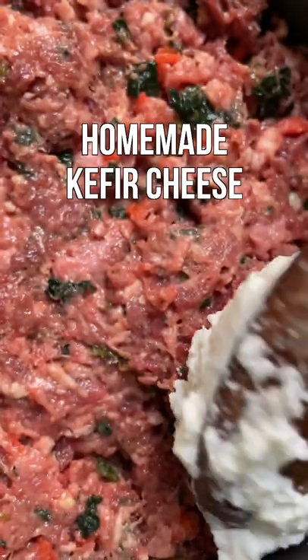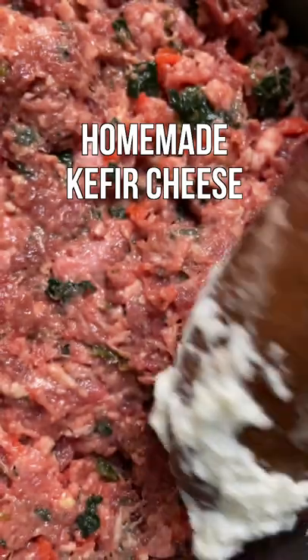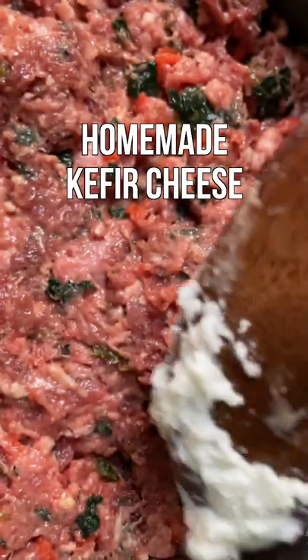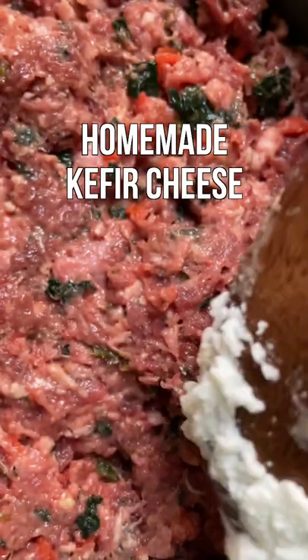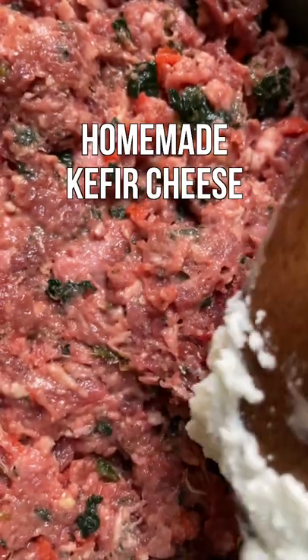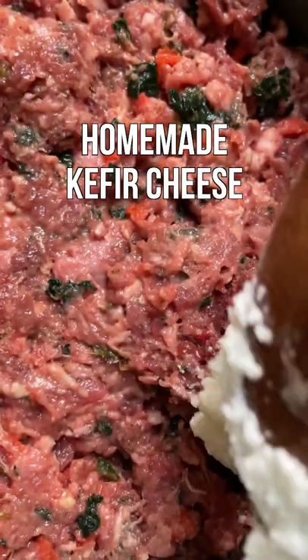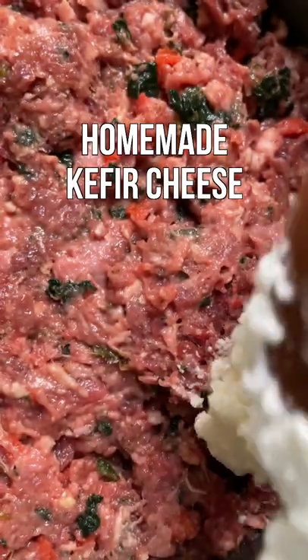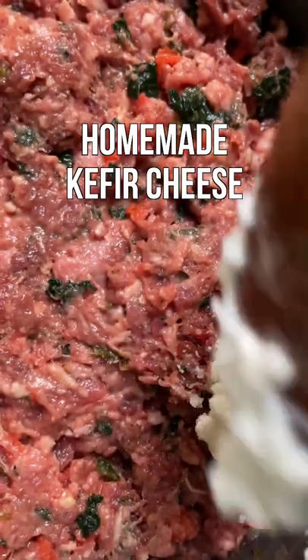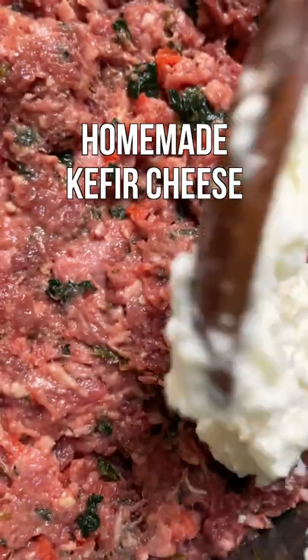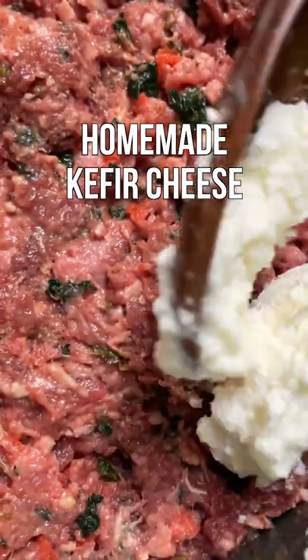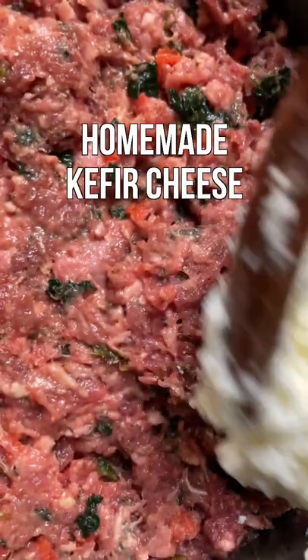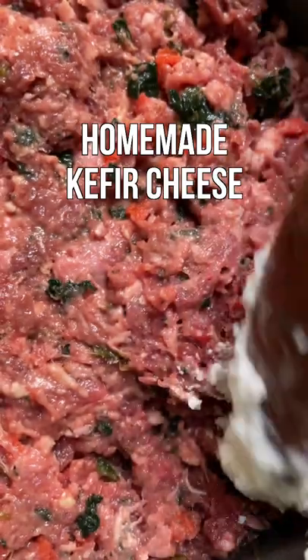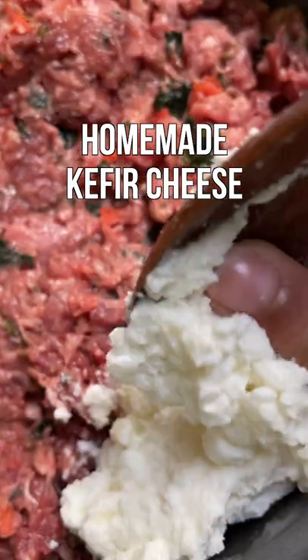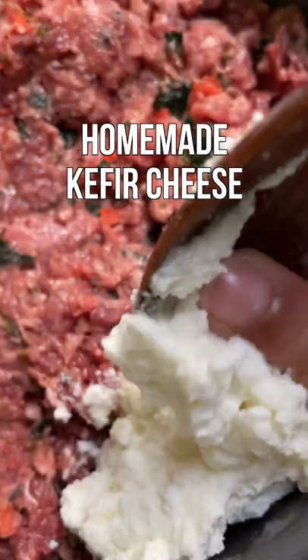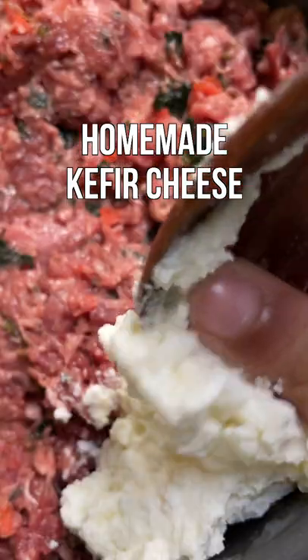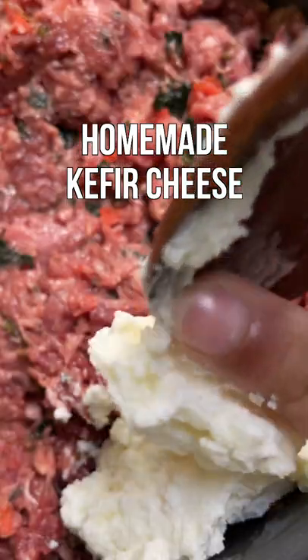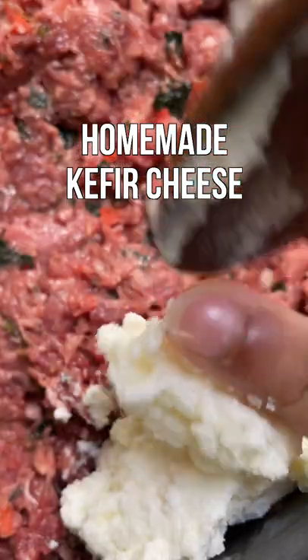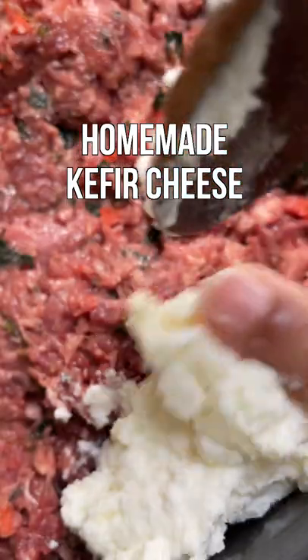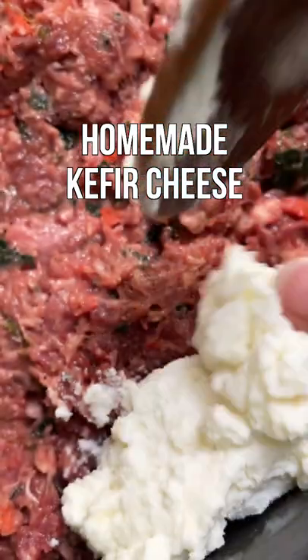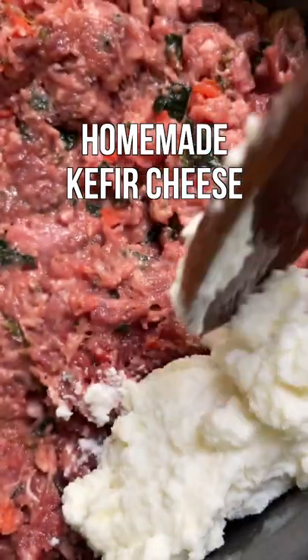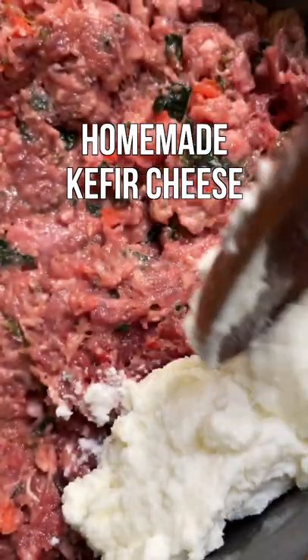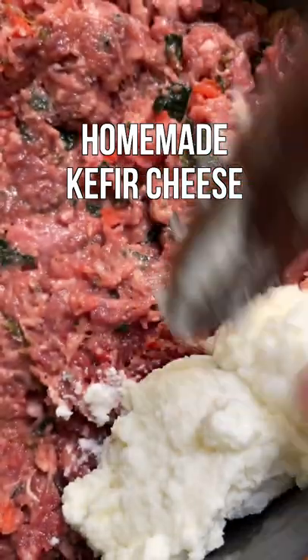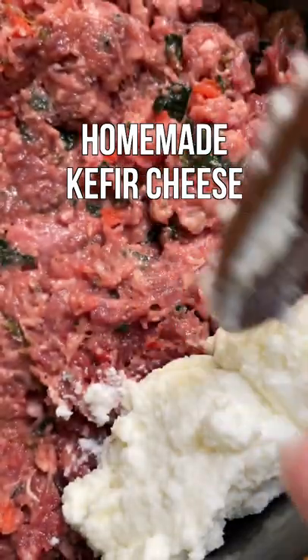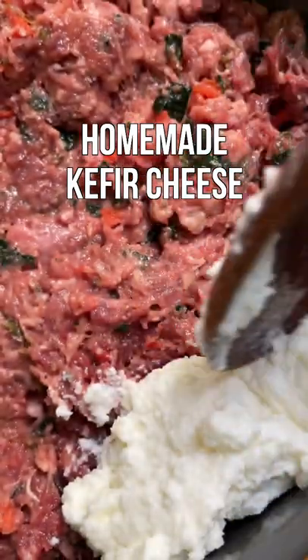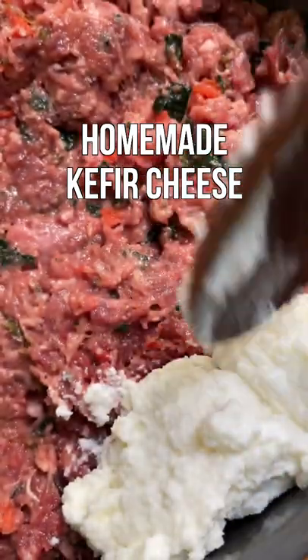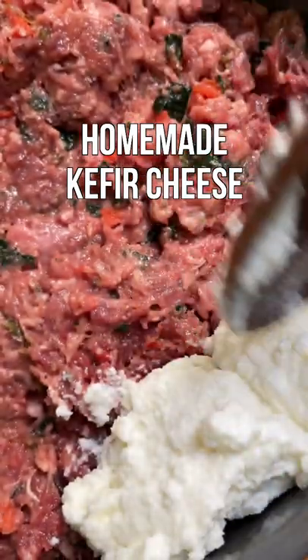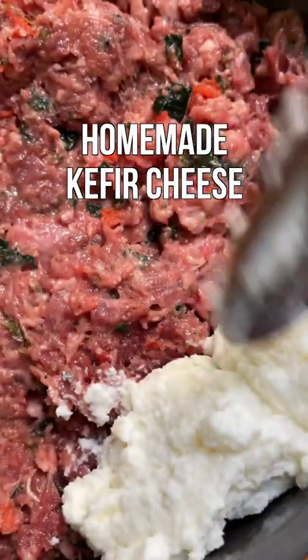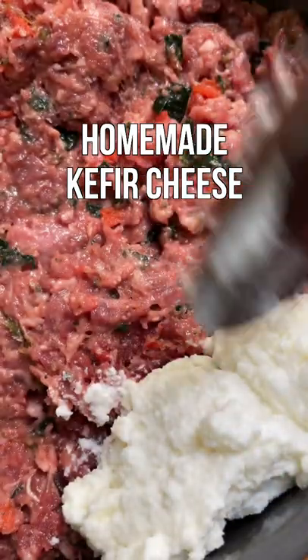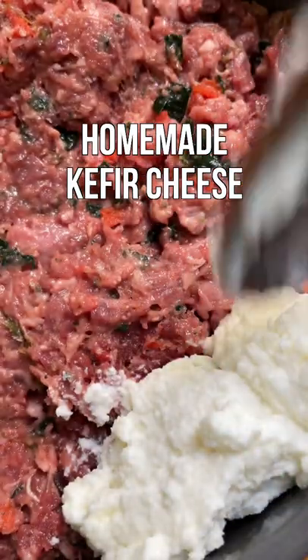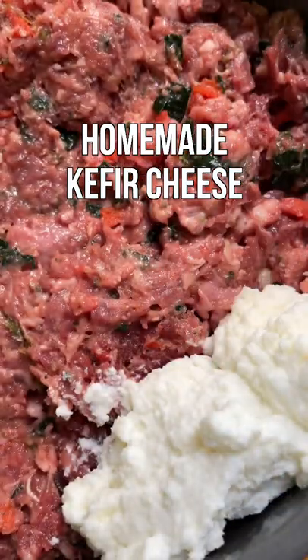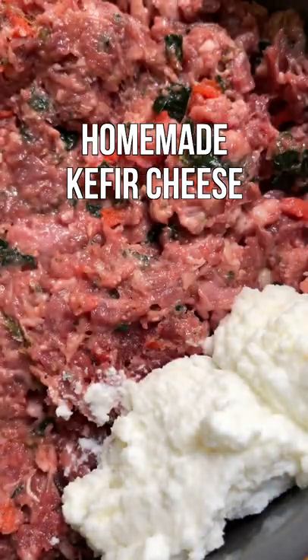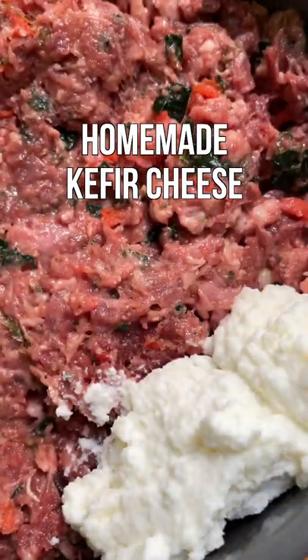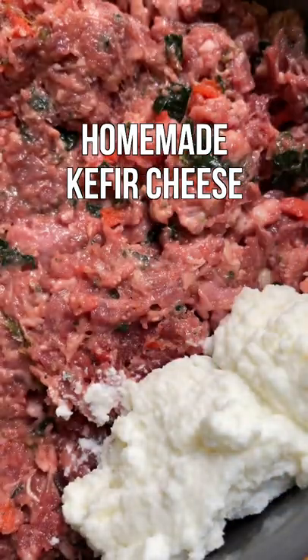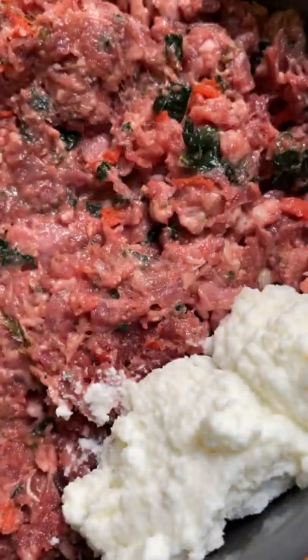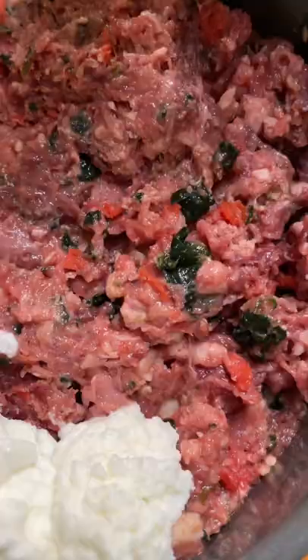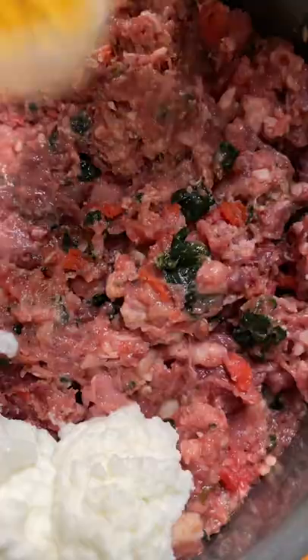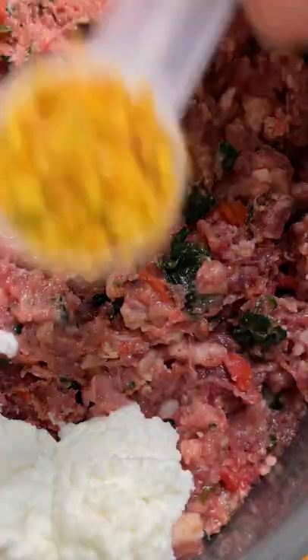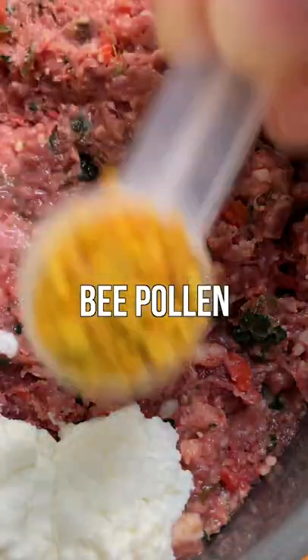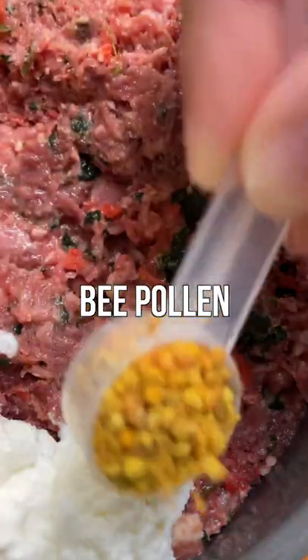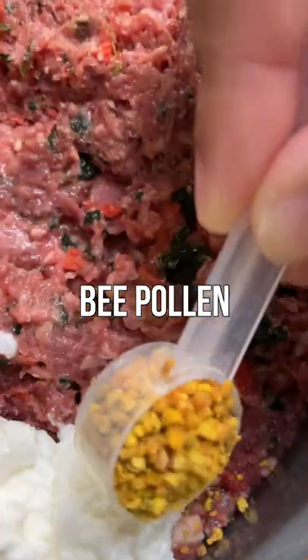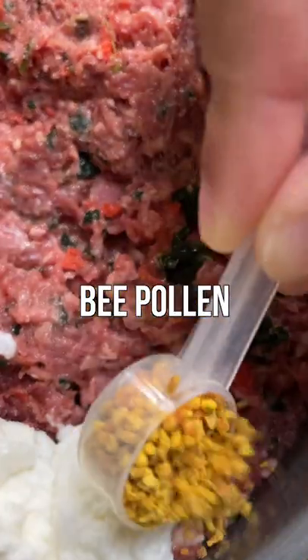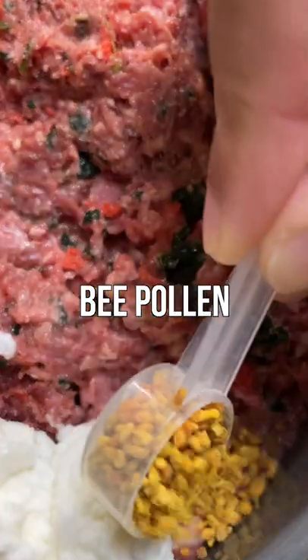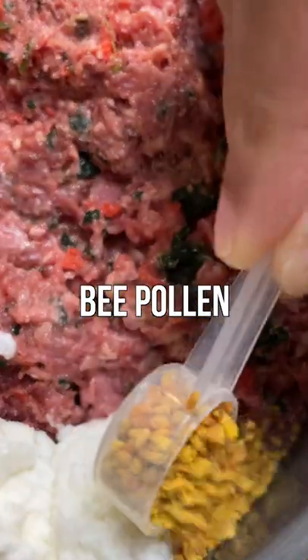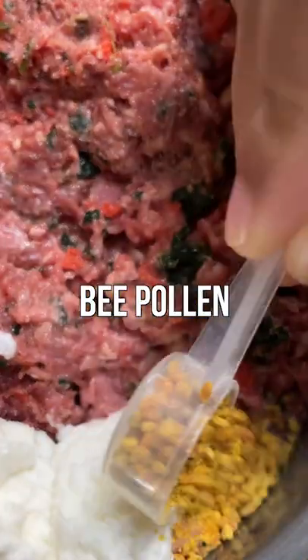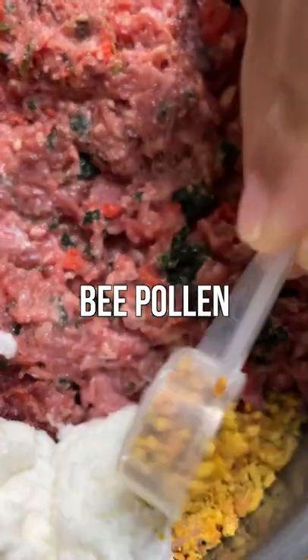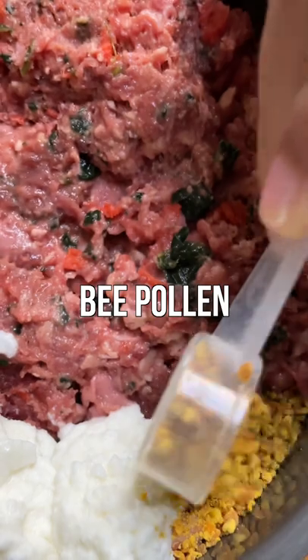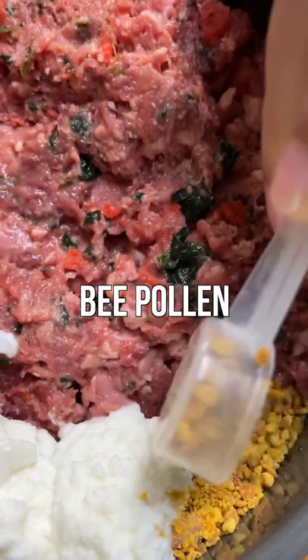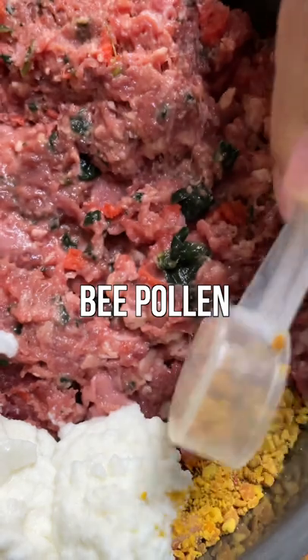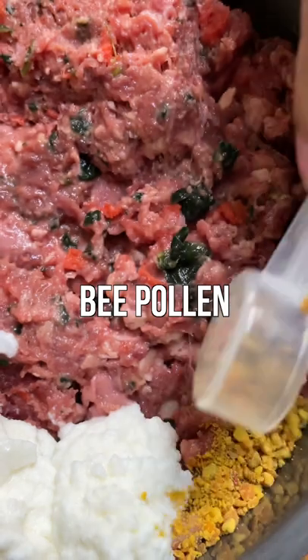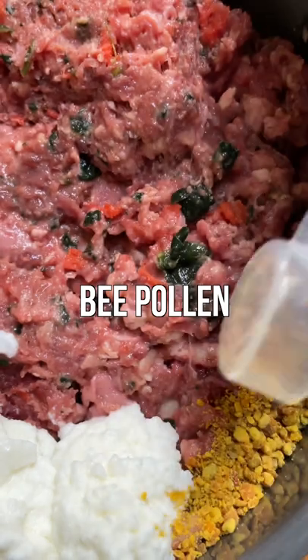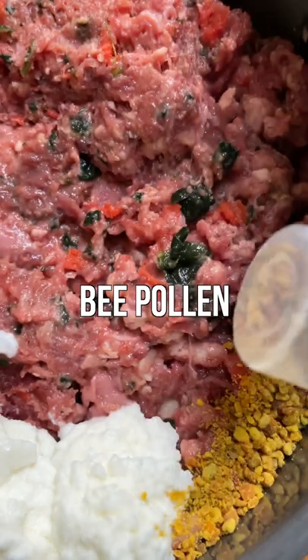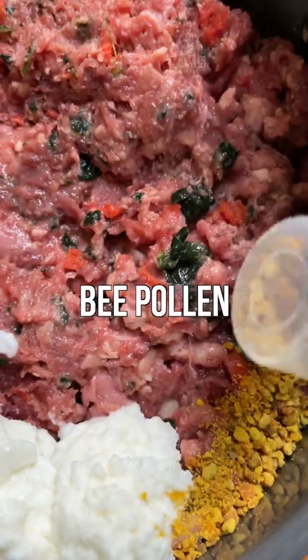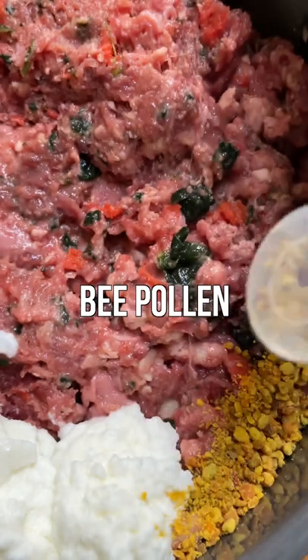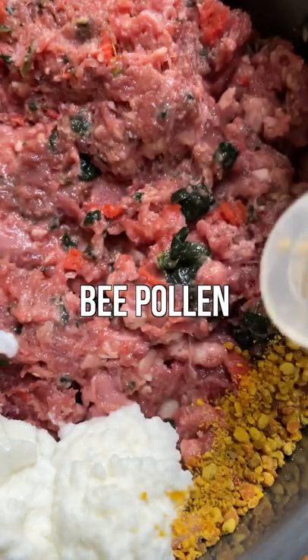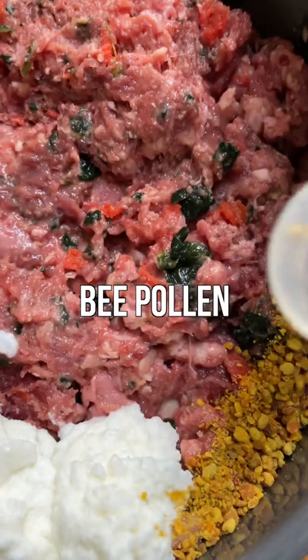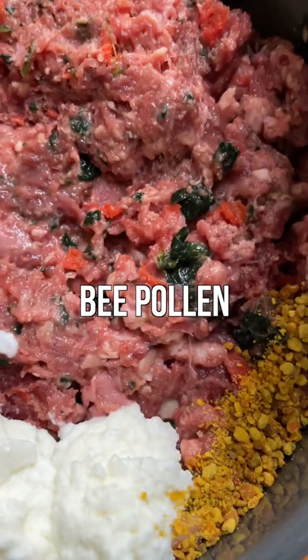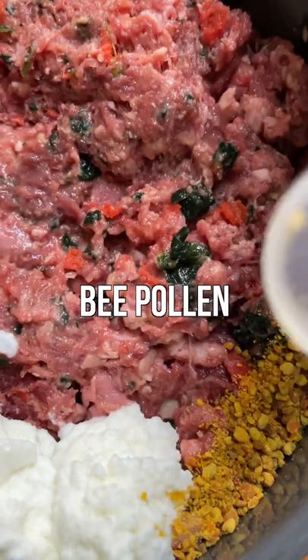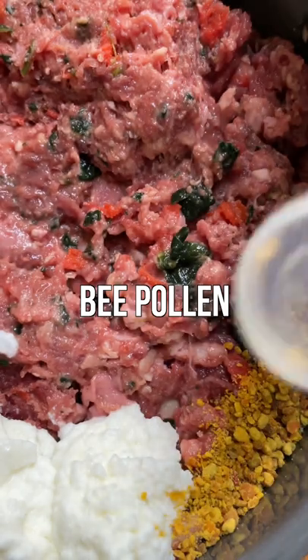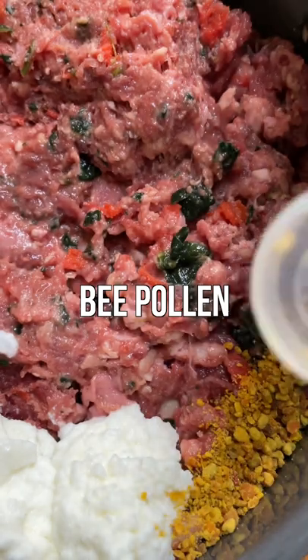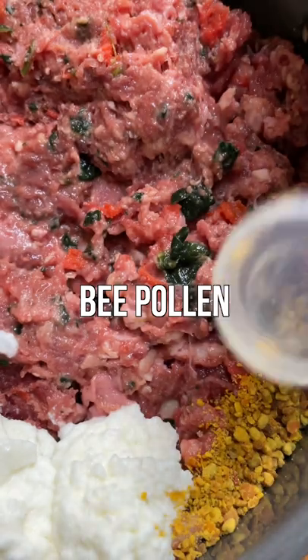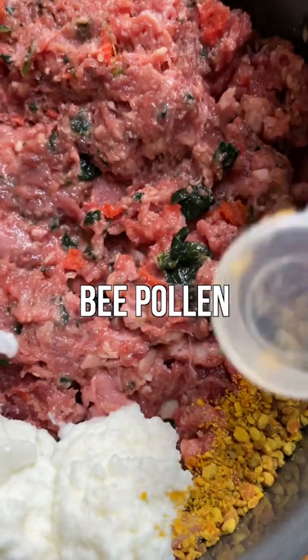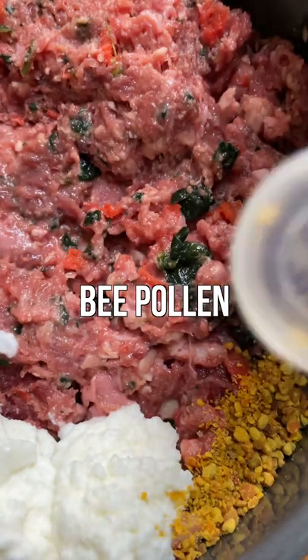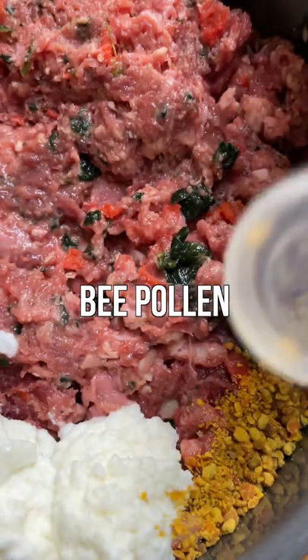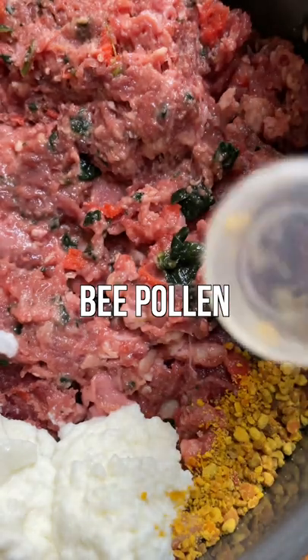To their bowls I'm adding a bit of homemade kefir cheese, bee pollen, and a dehydrated lamb ear from Raw Feeding Miami.